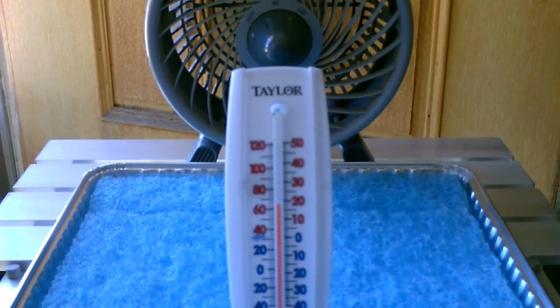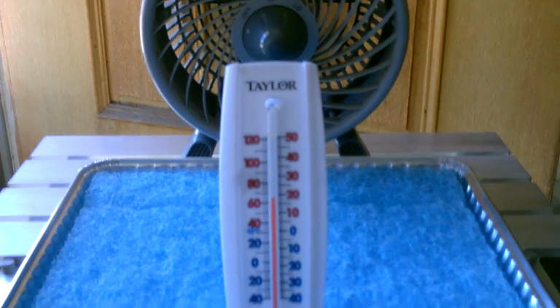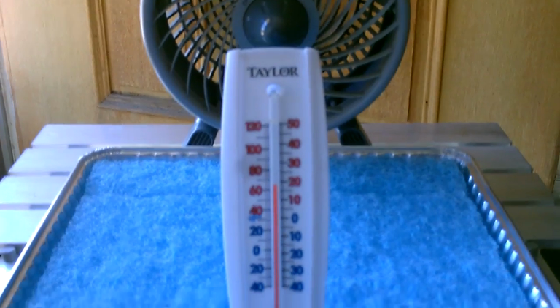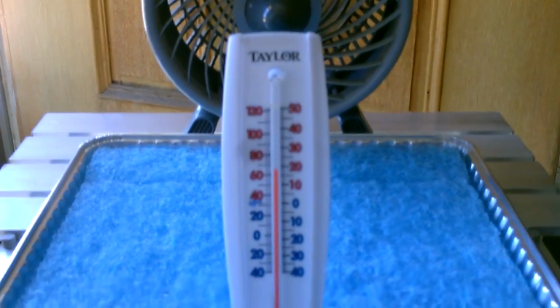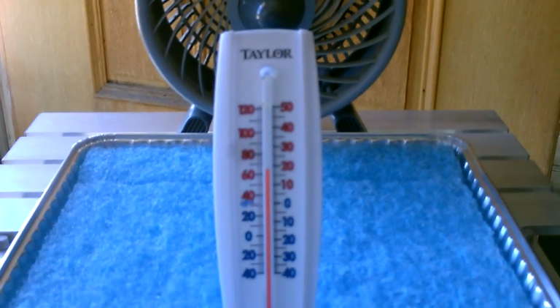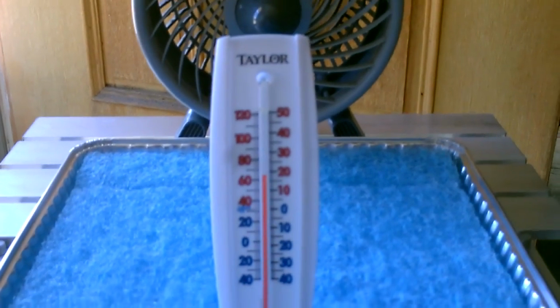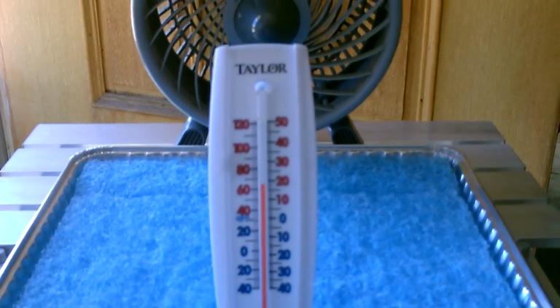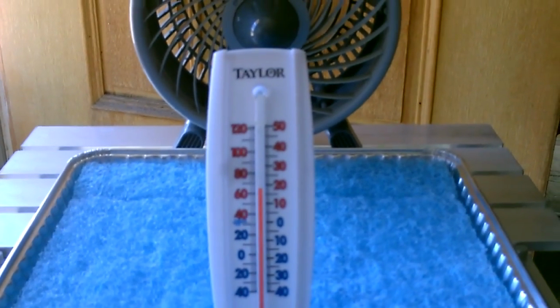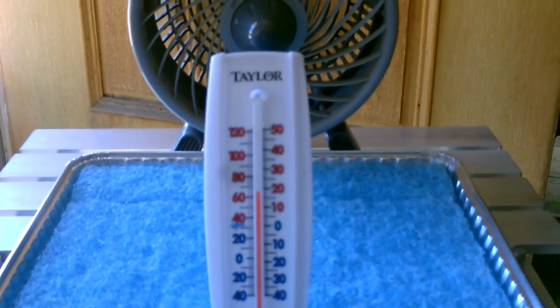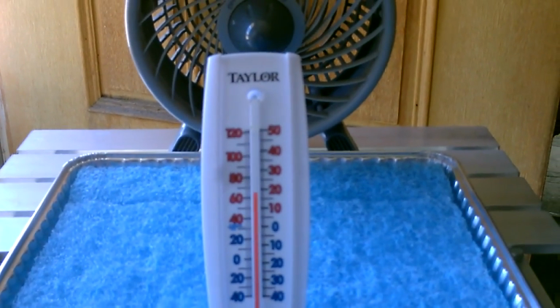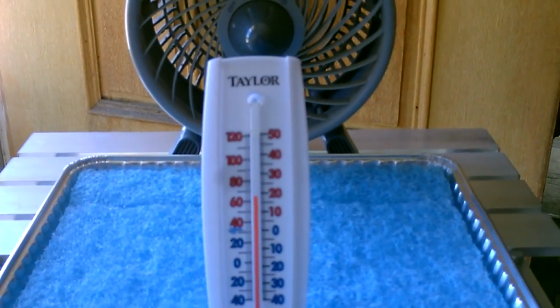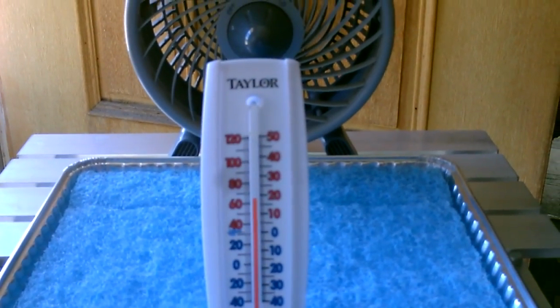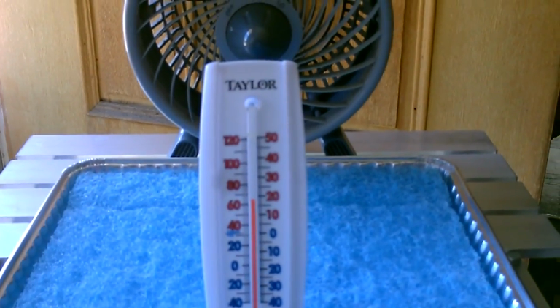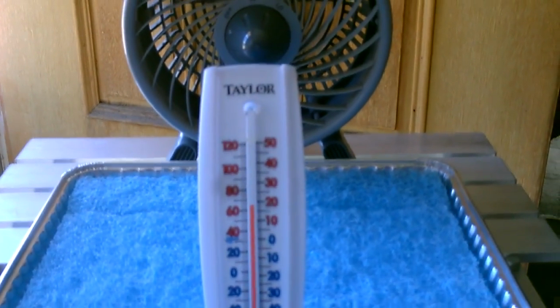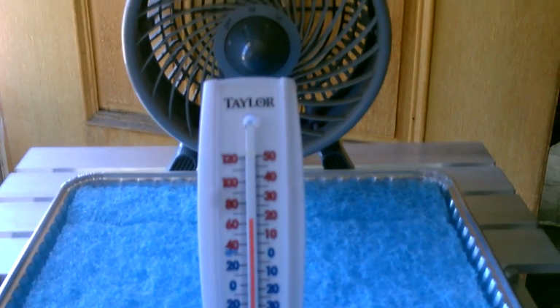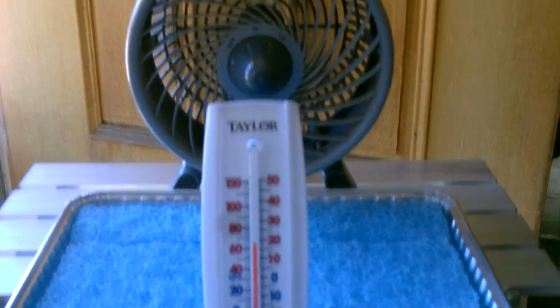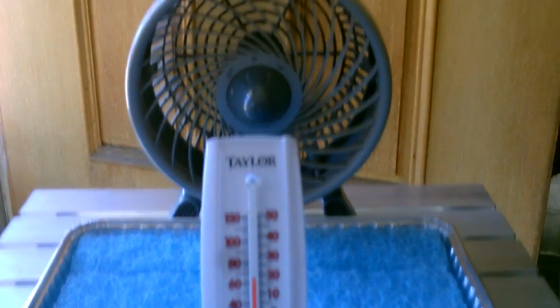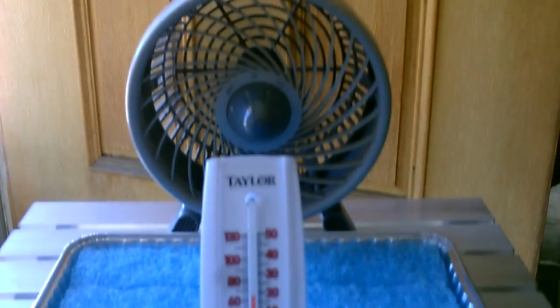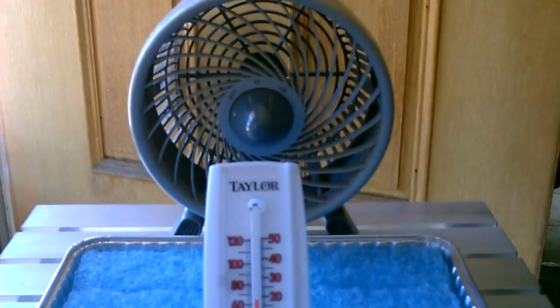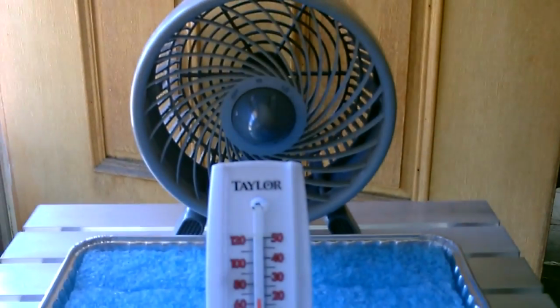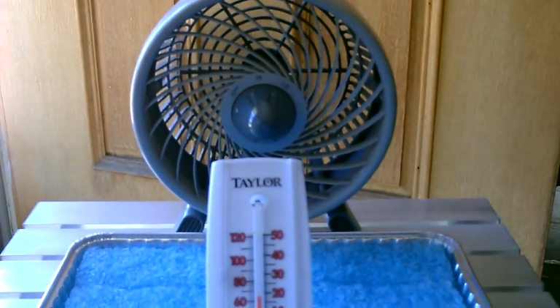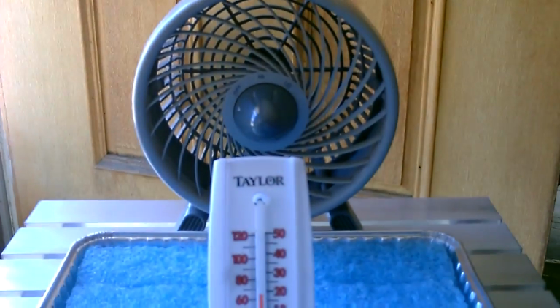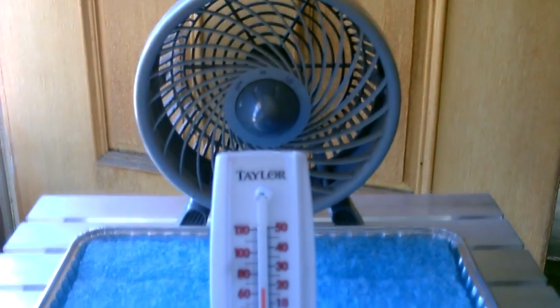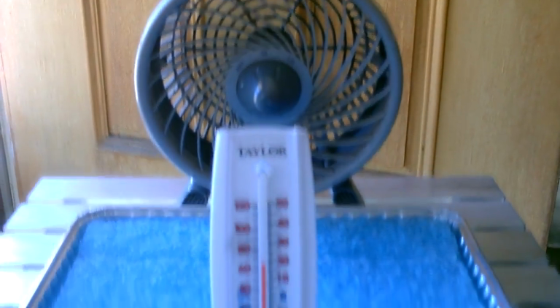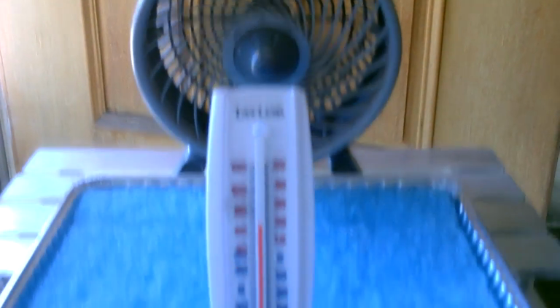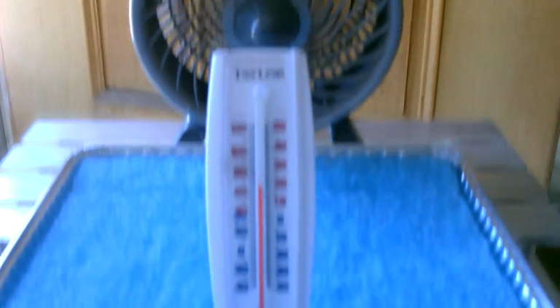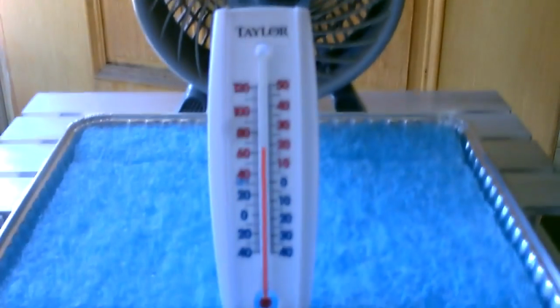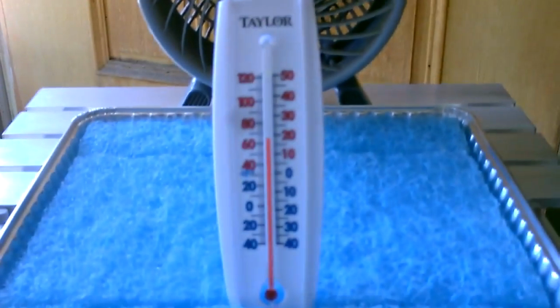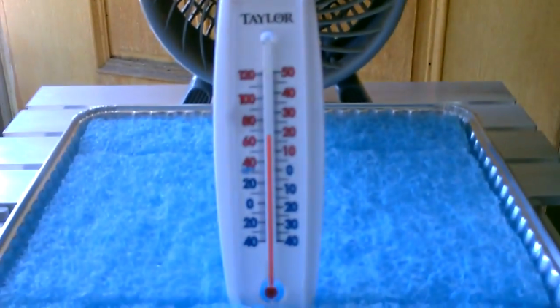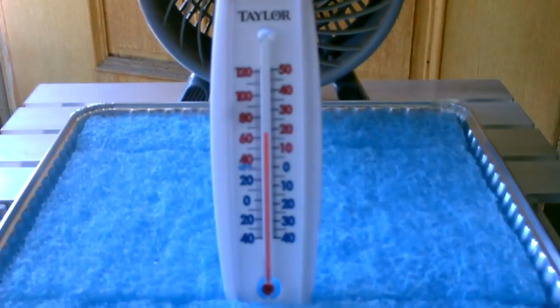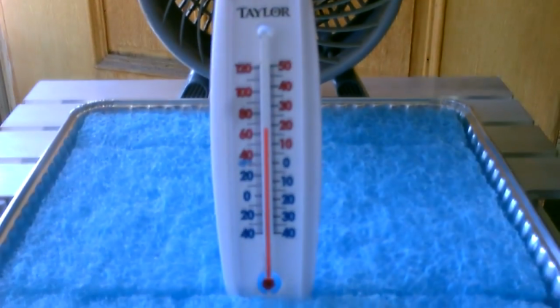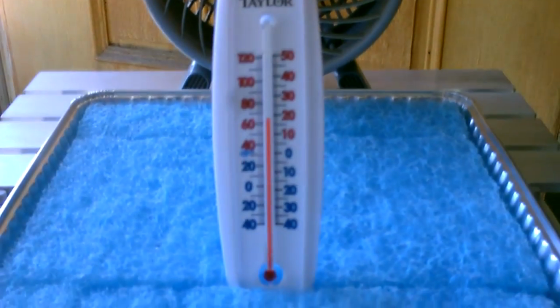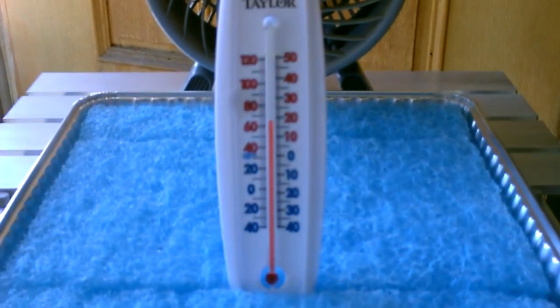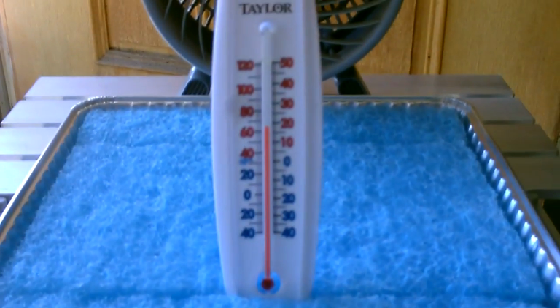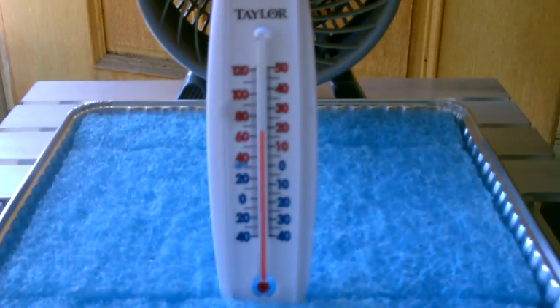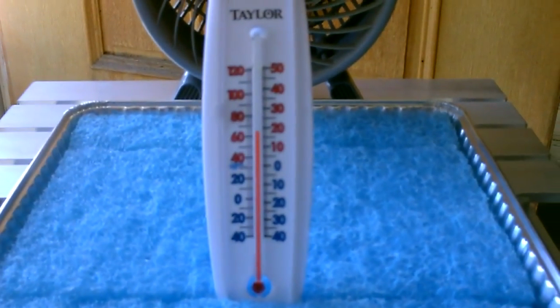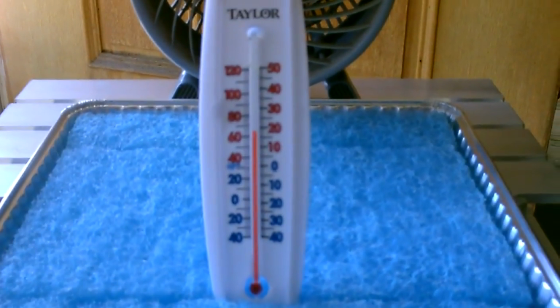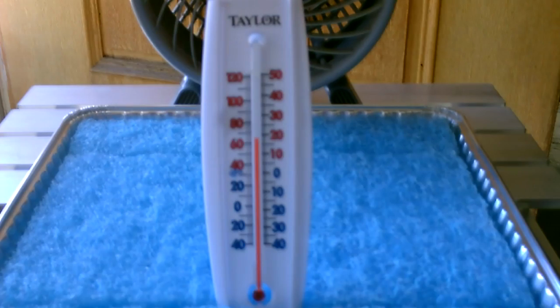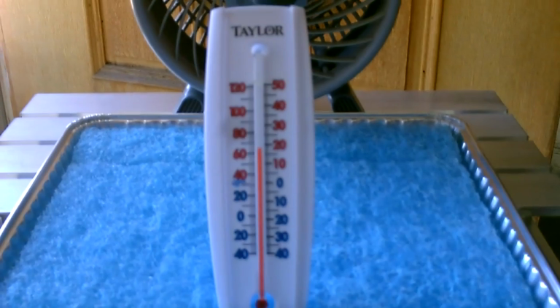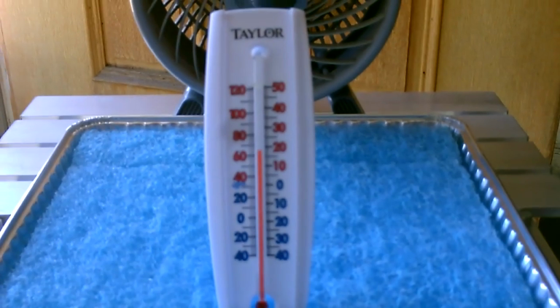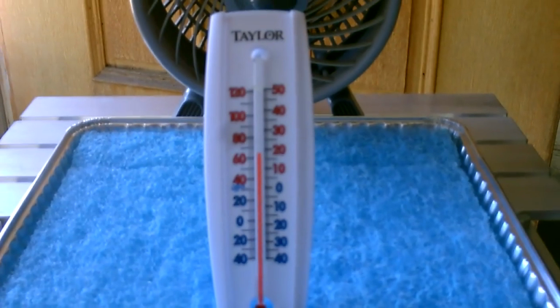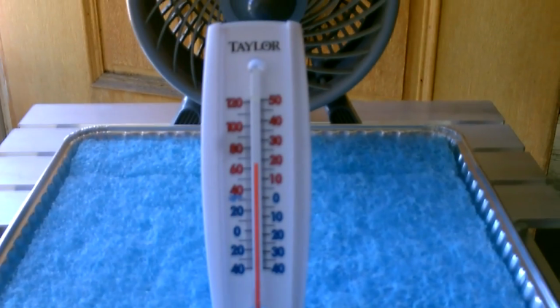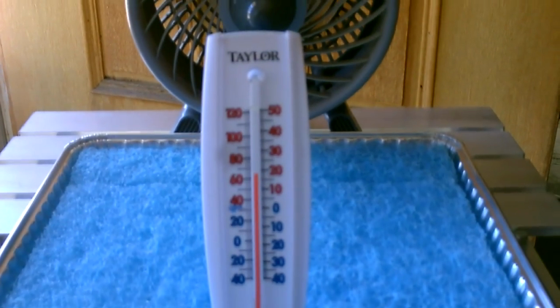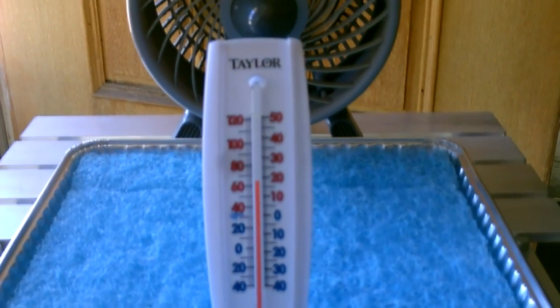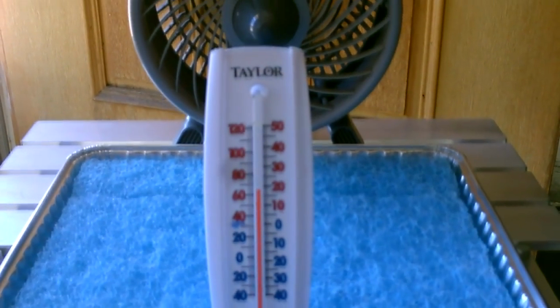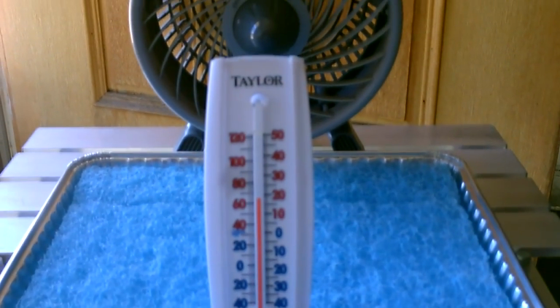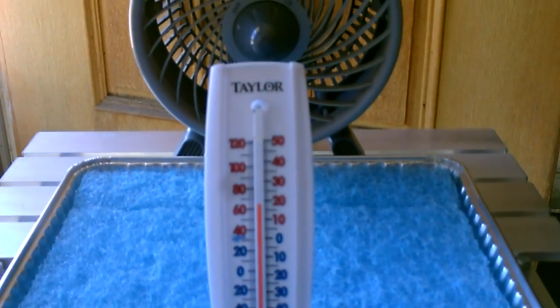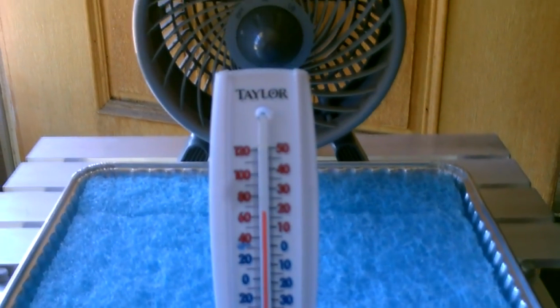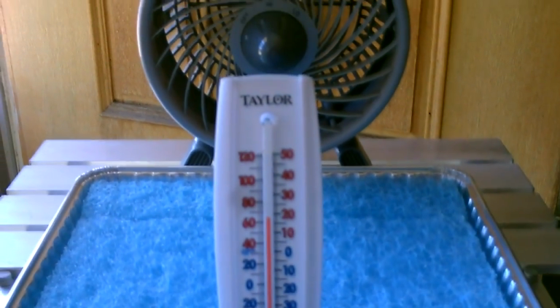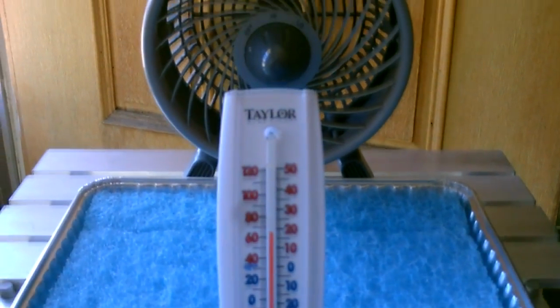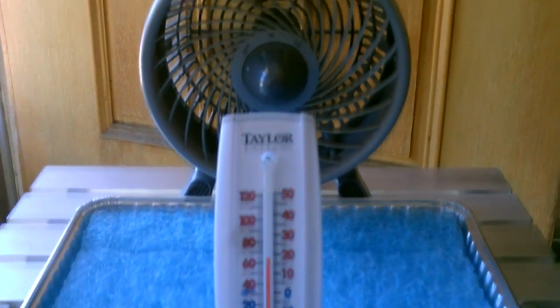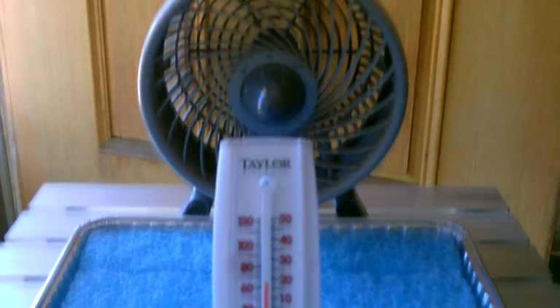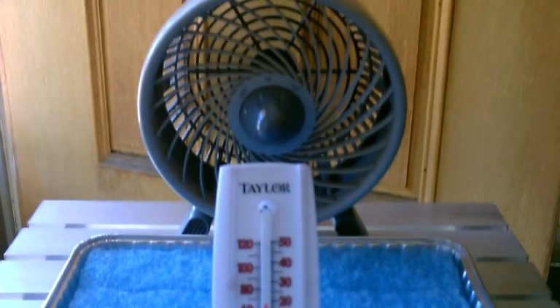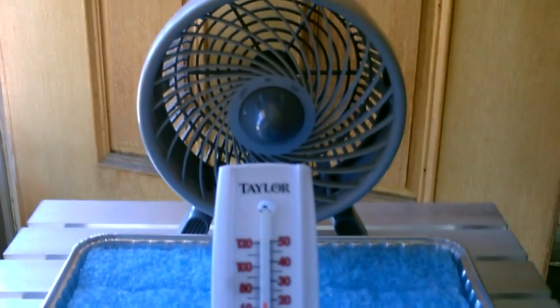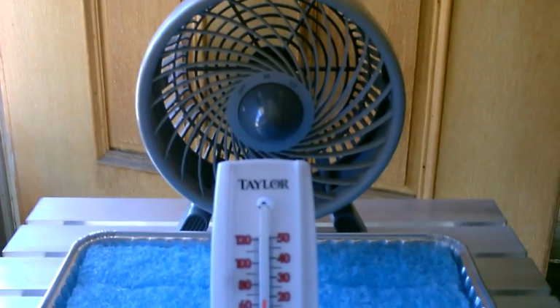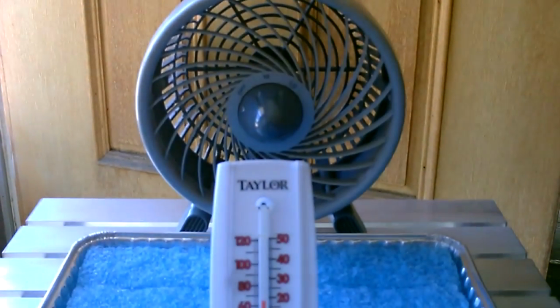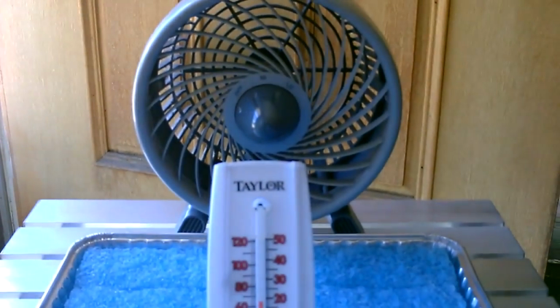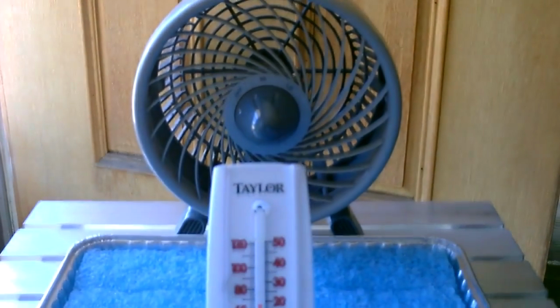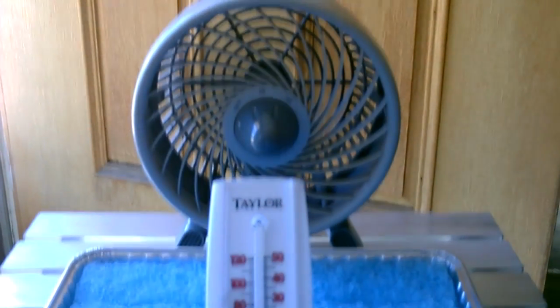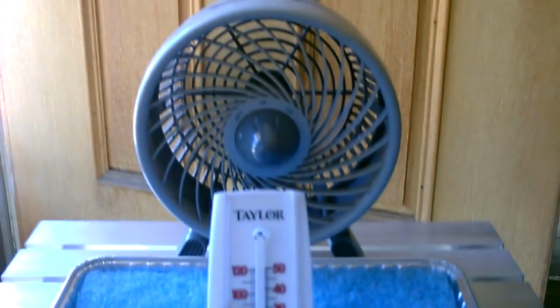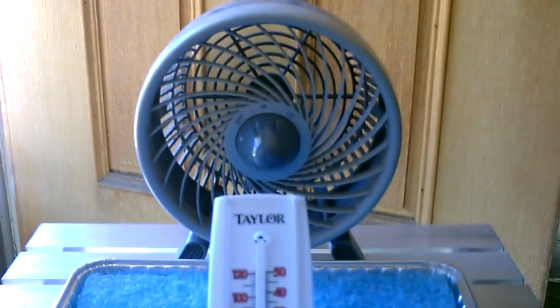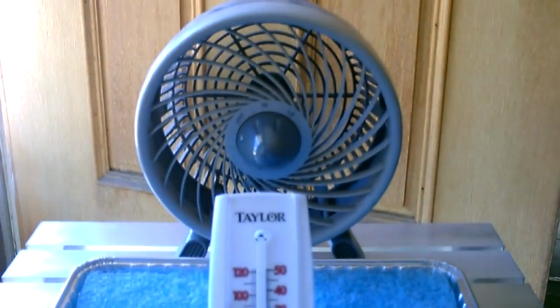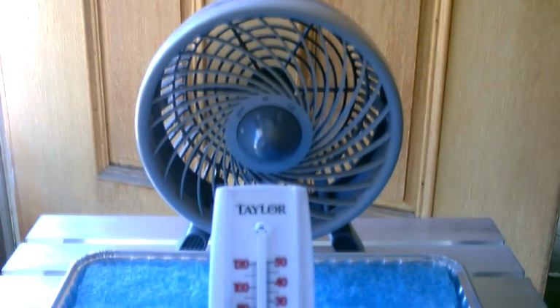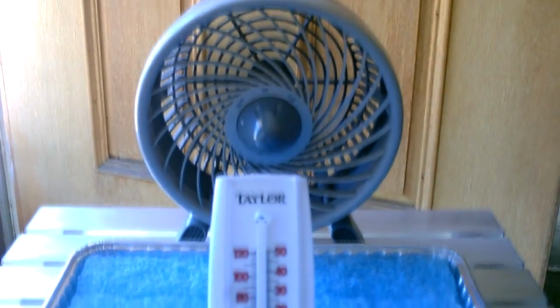Hey there. This is just a quick video to show you how to make one of these sponge humidifiers or sponge evap coolers. It kind of works as both.